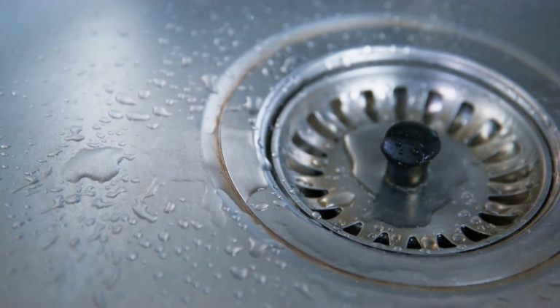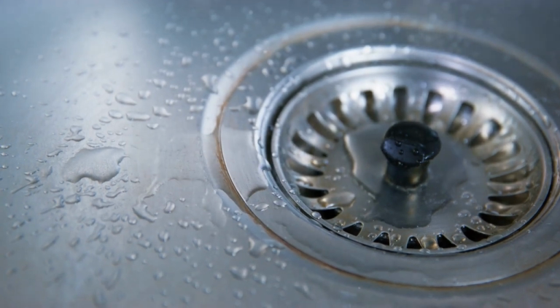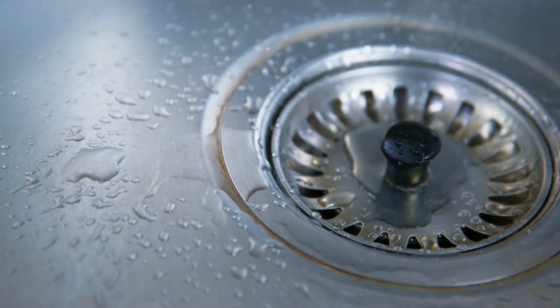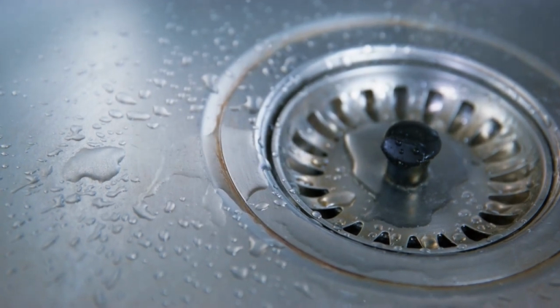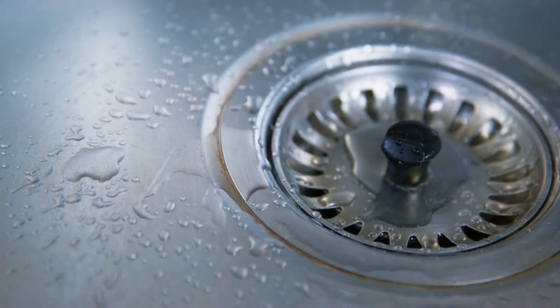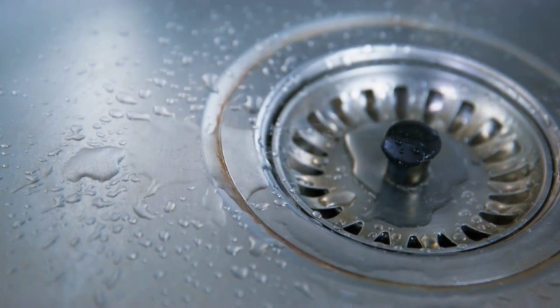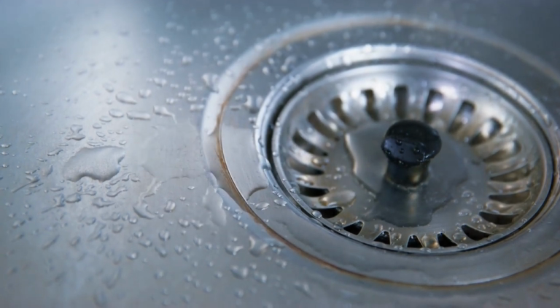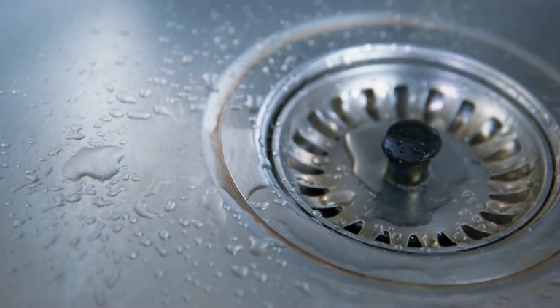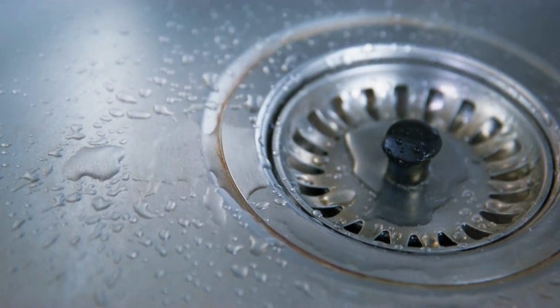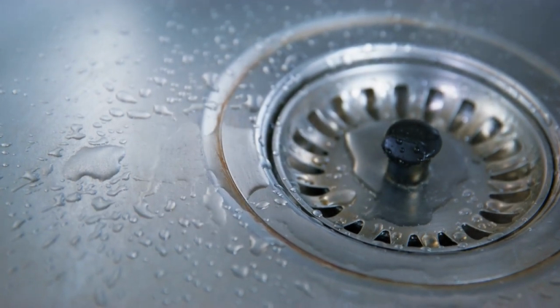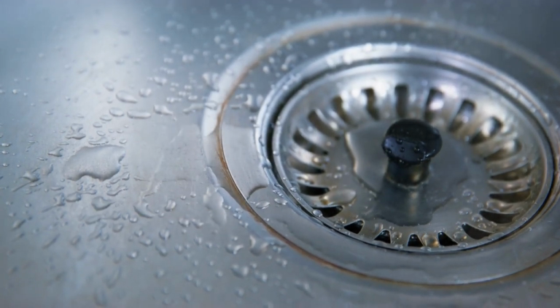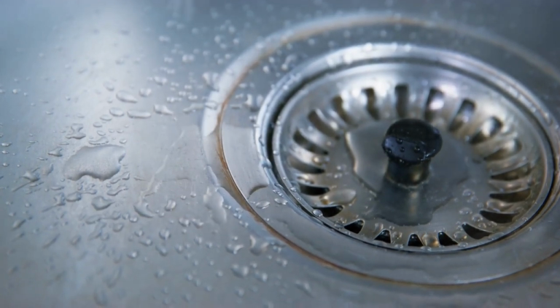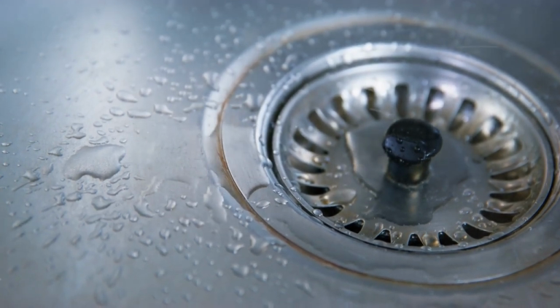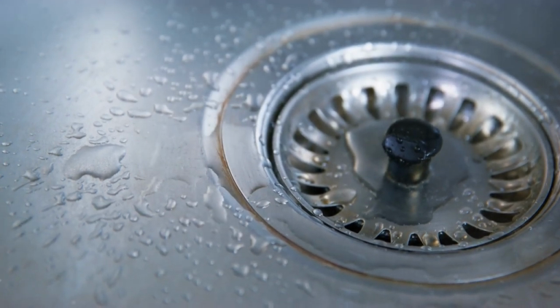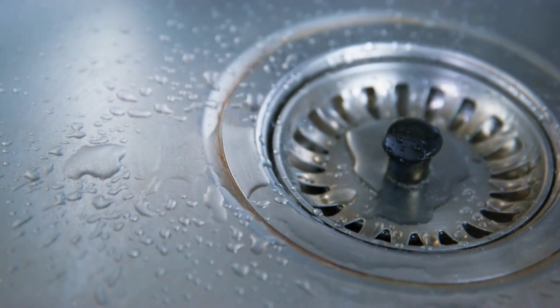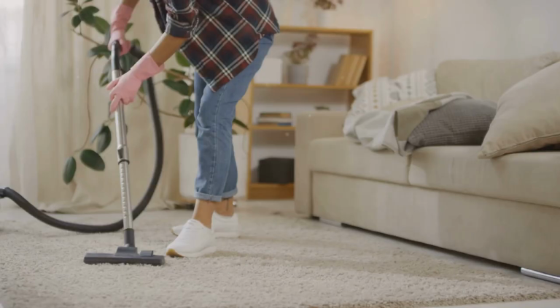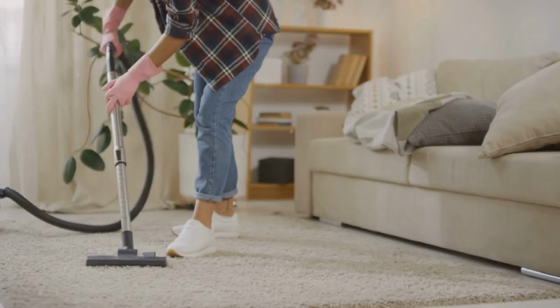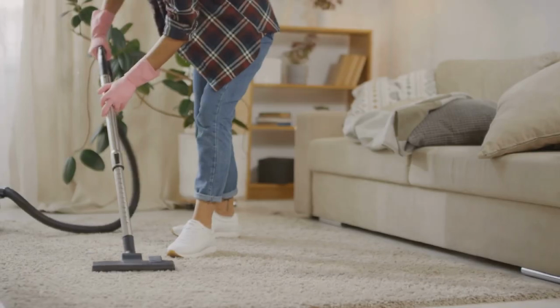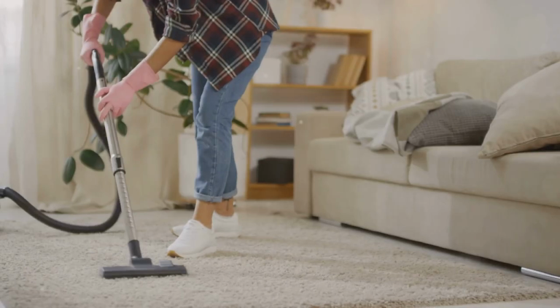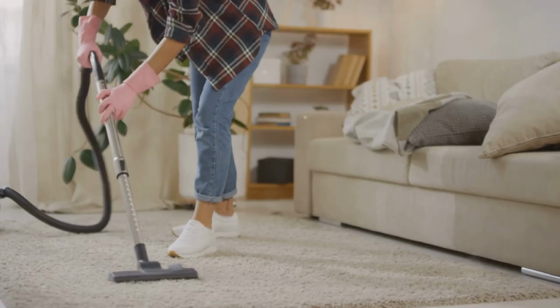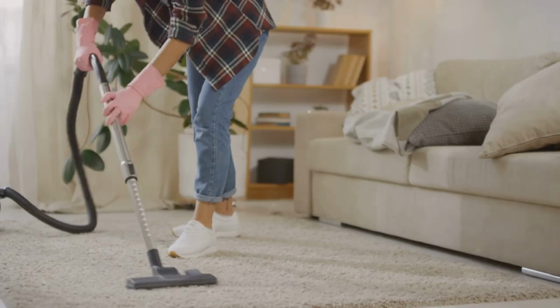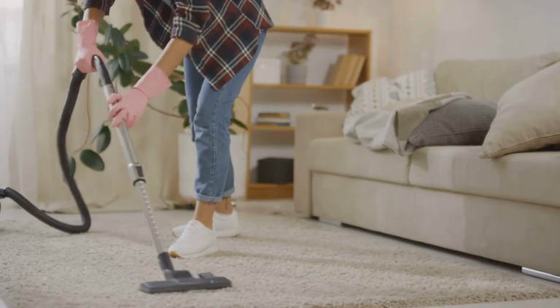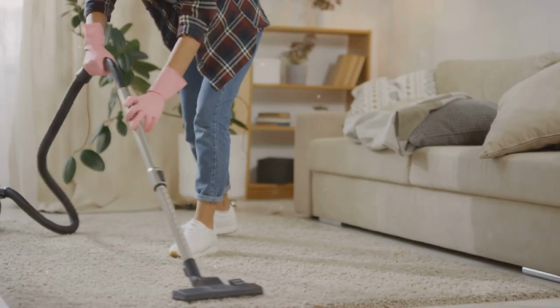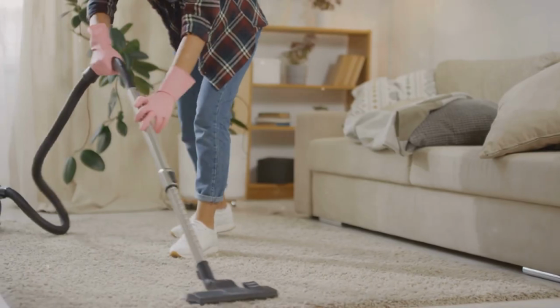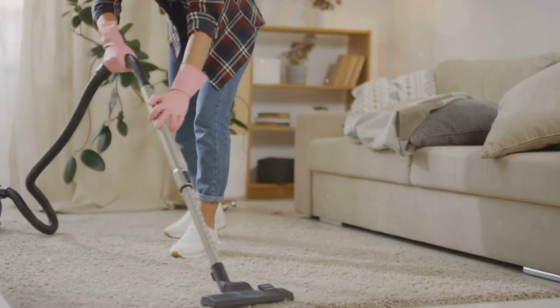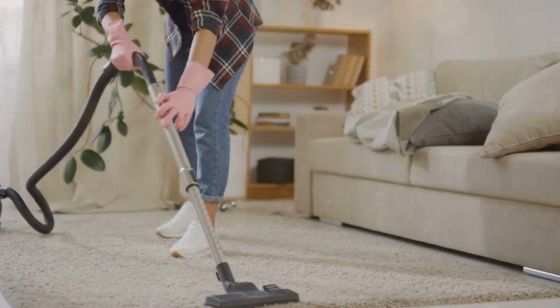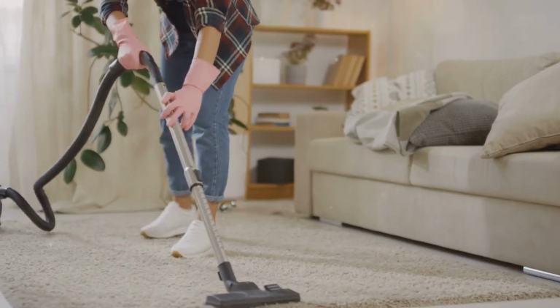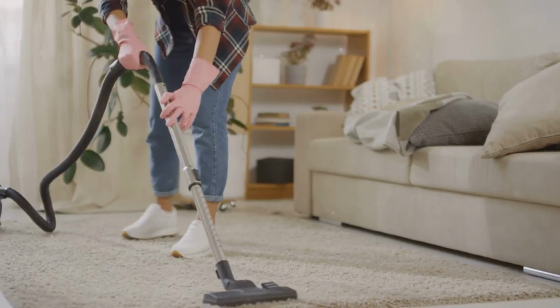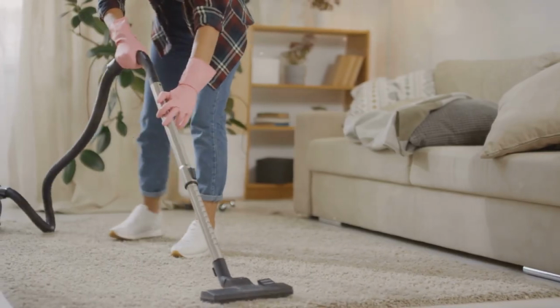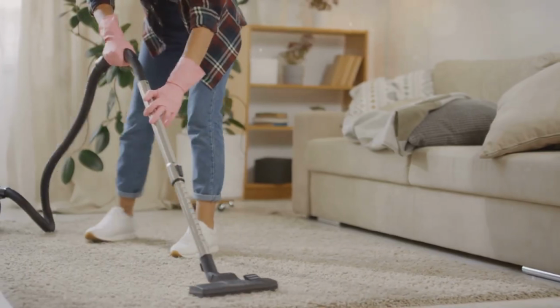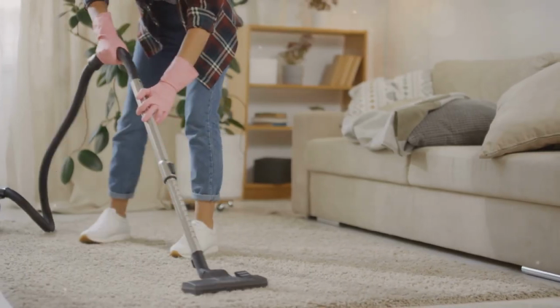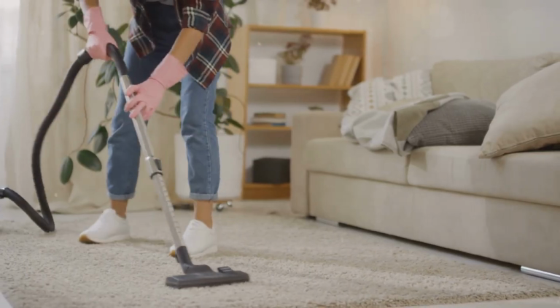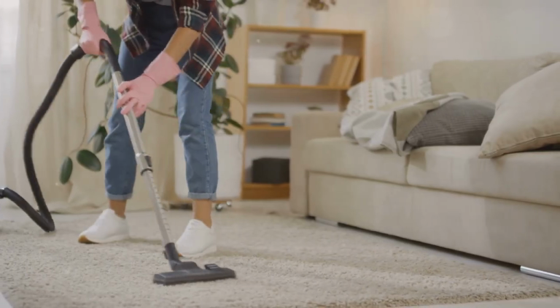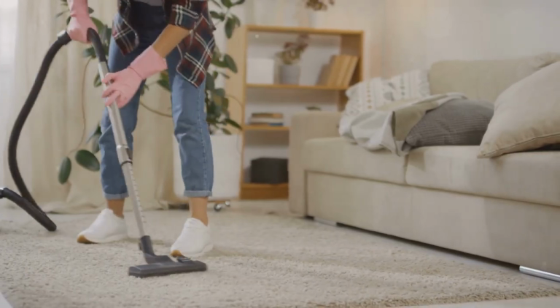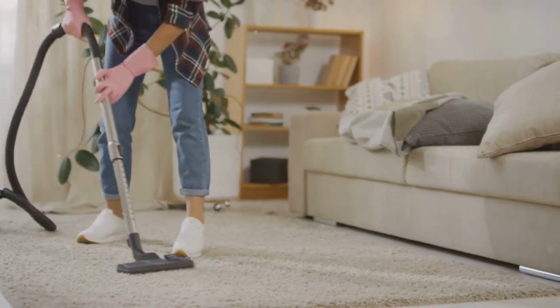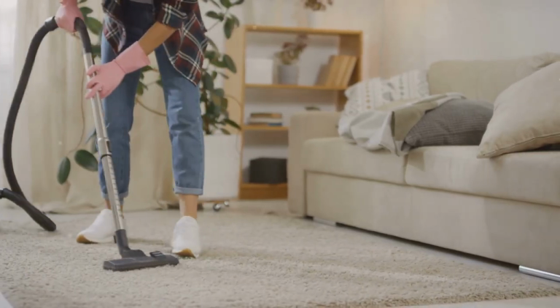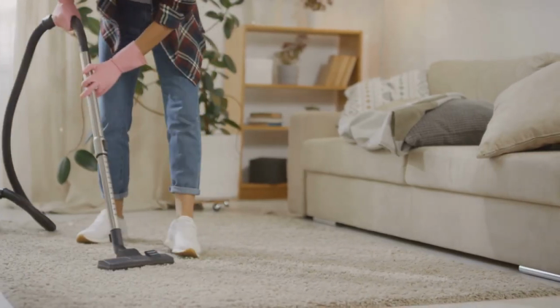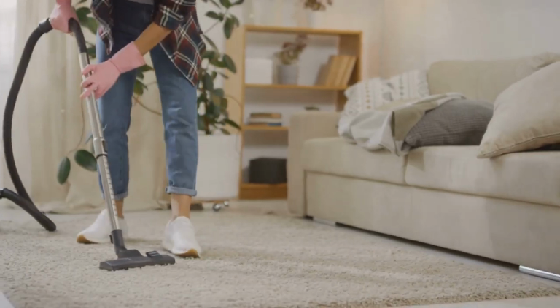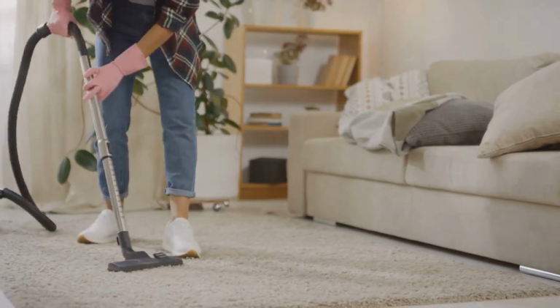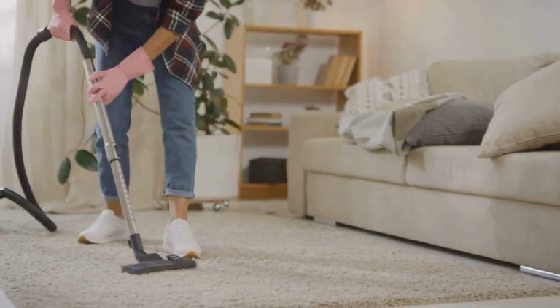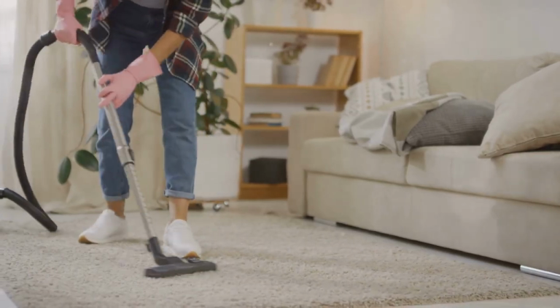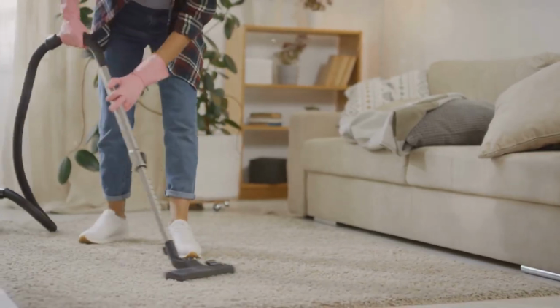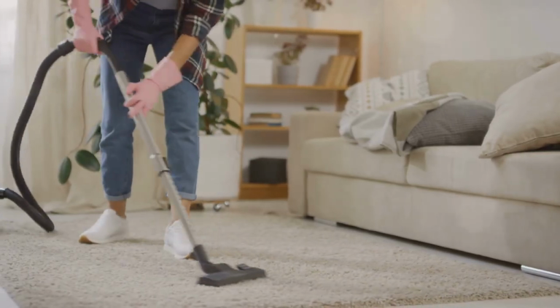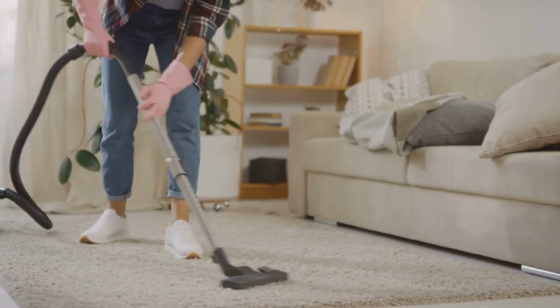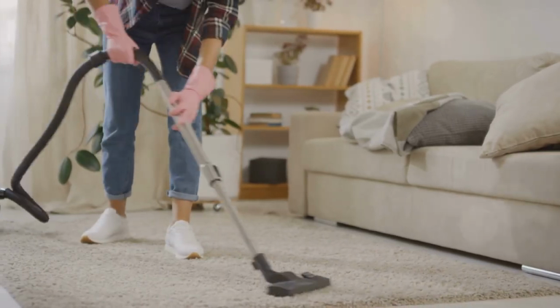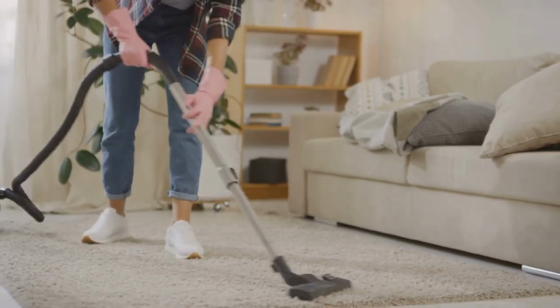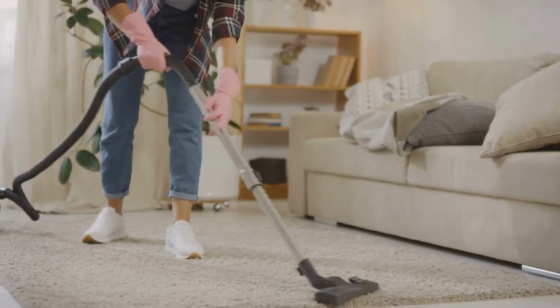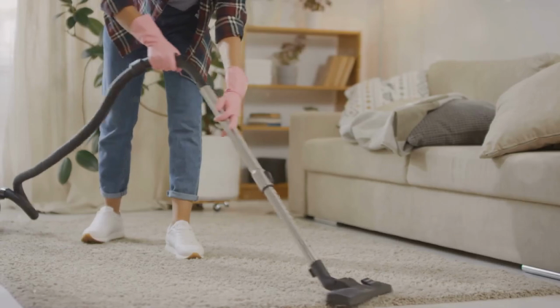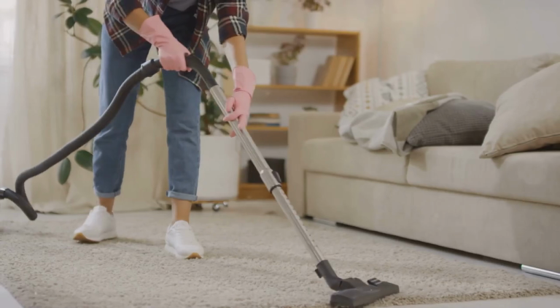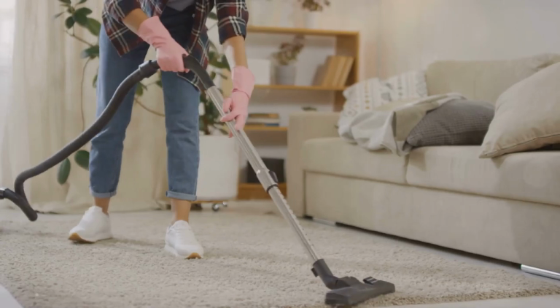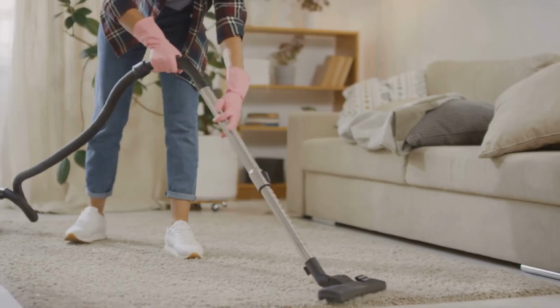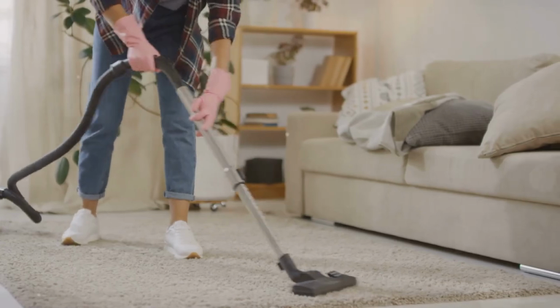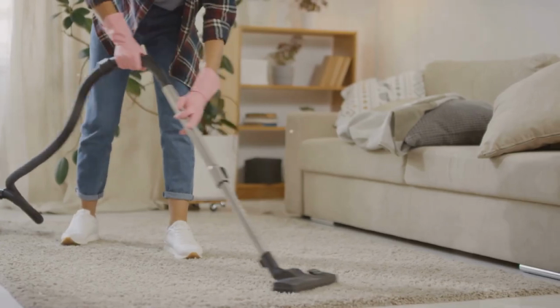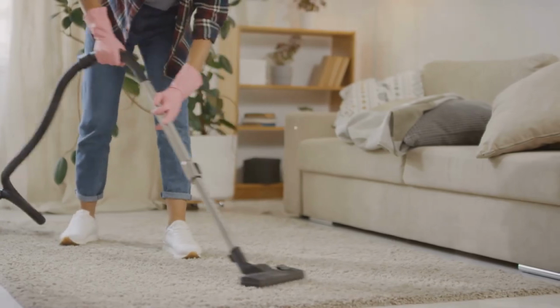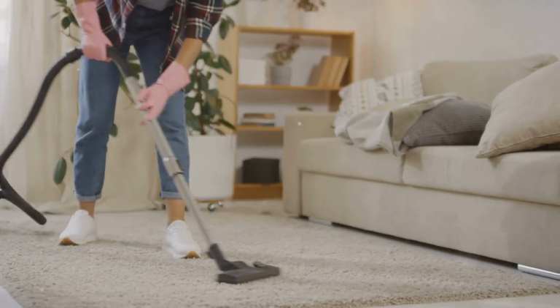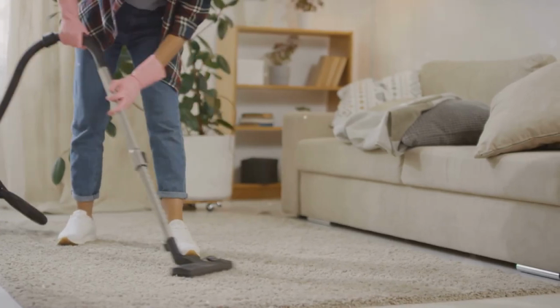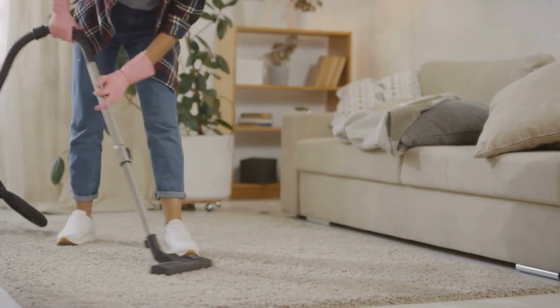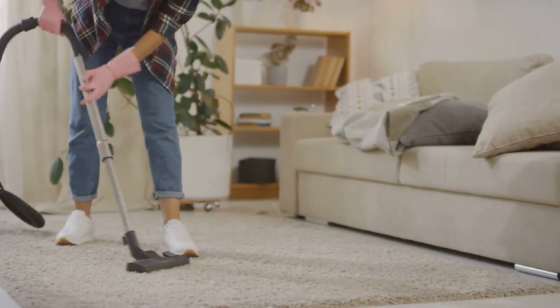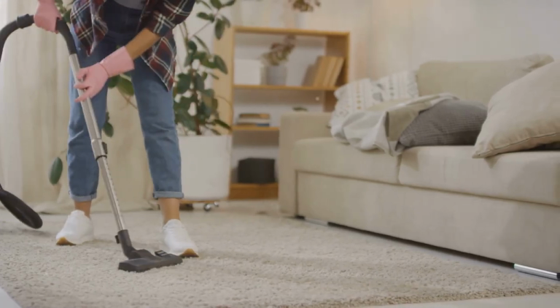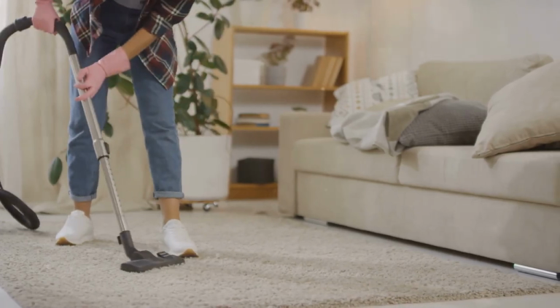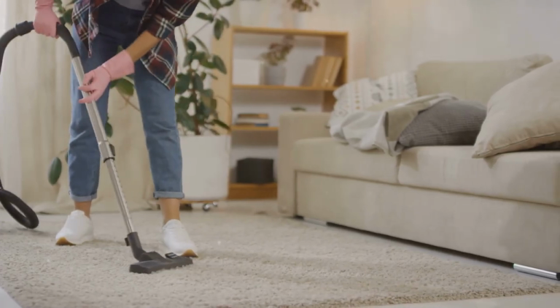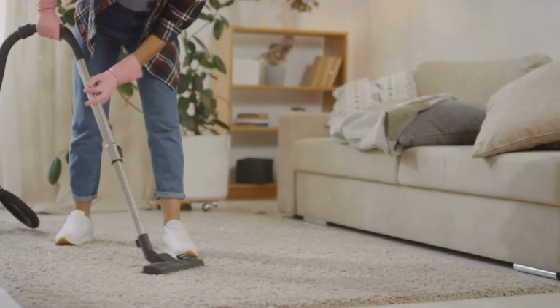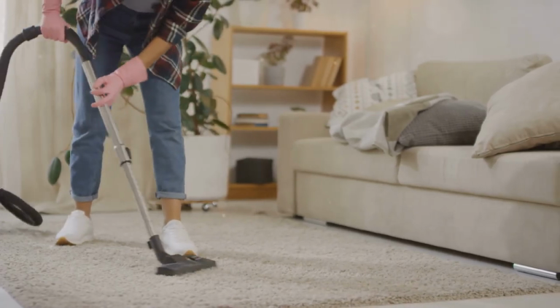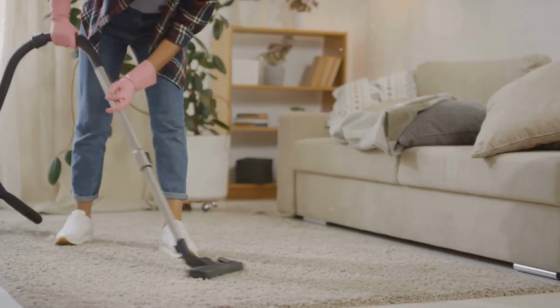Tip three, vacuum regularly. Not only does this keep your floors clean, but it also sucks up any silverfish eggs. Yuck, right?